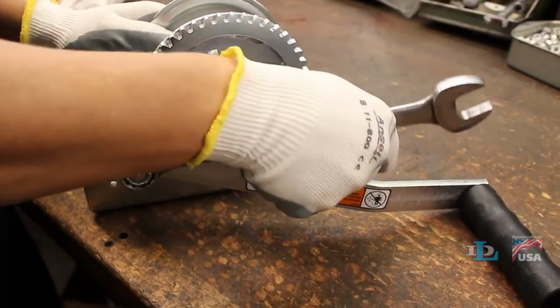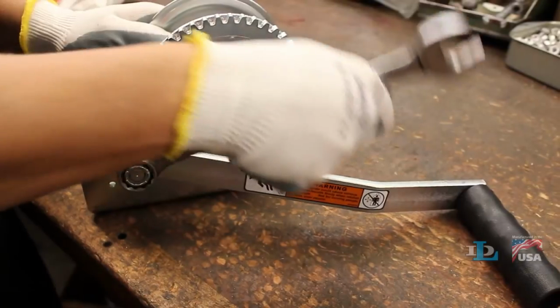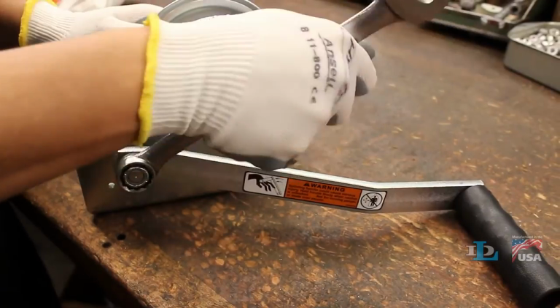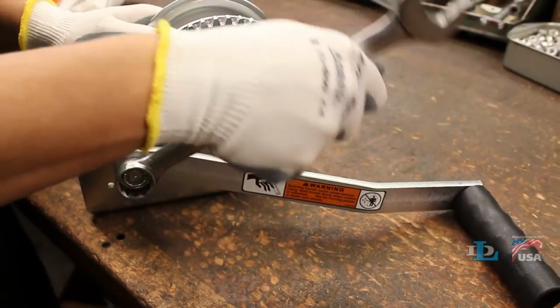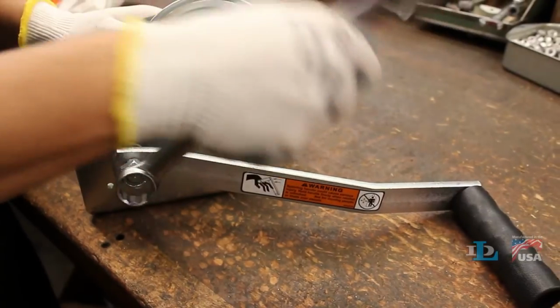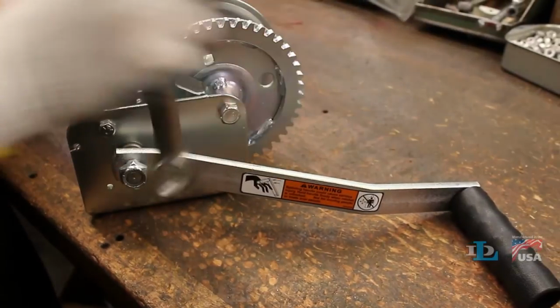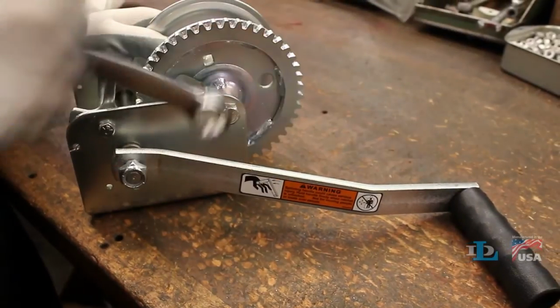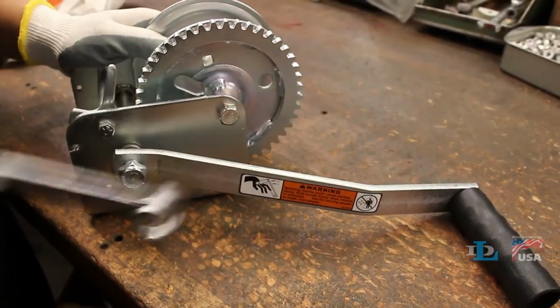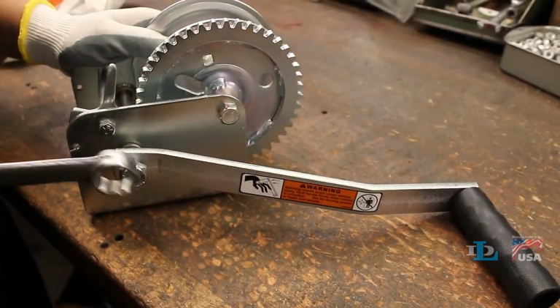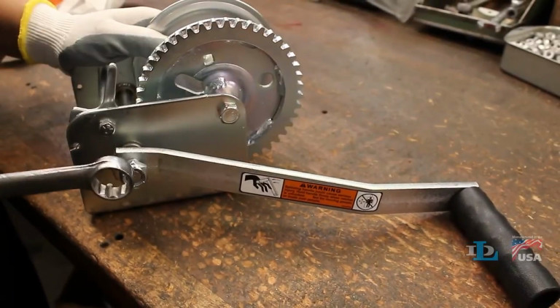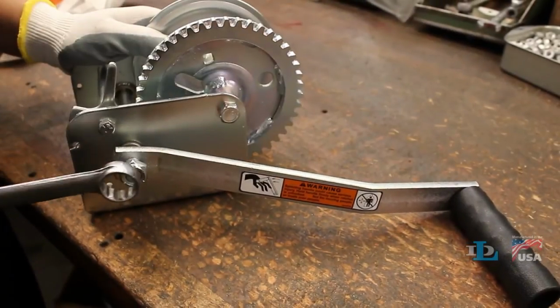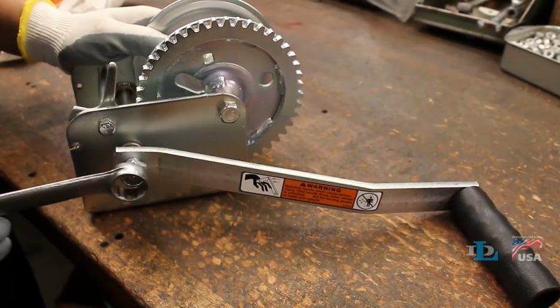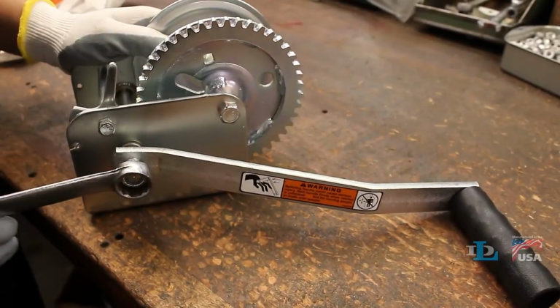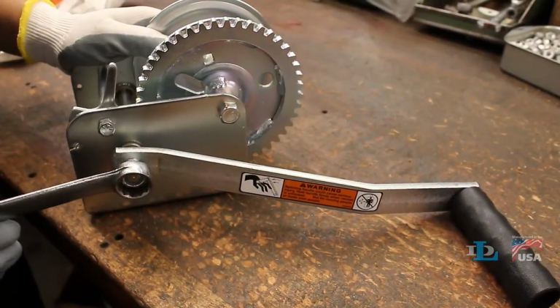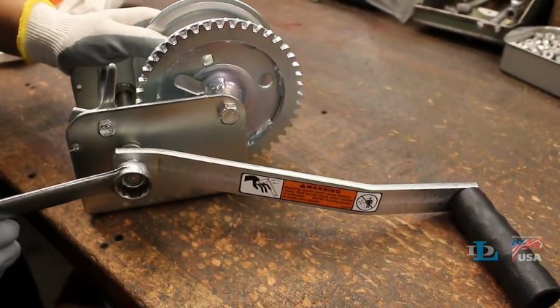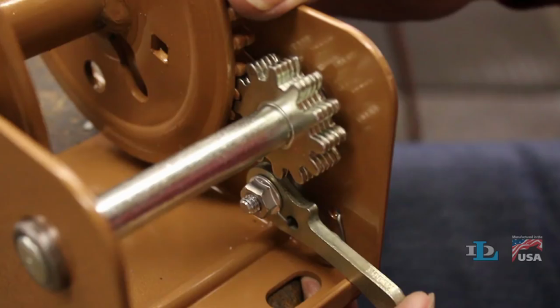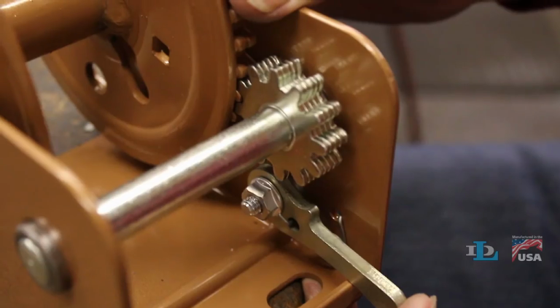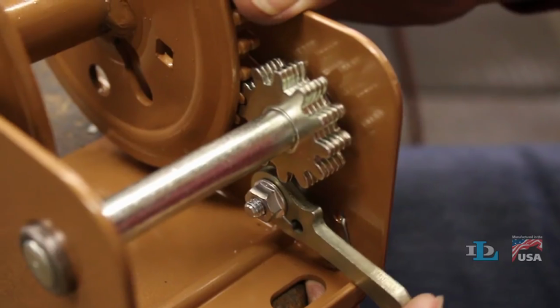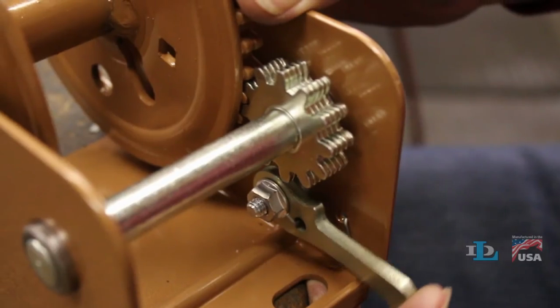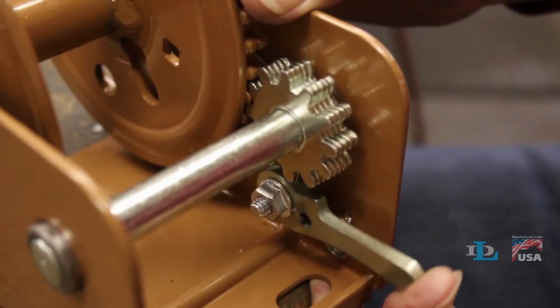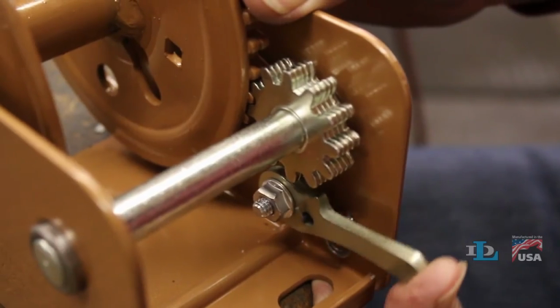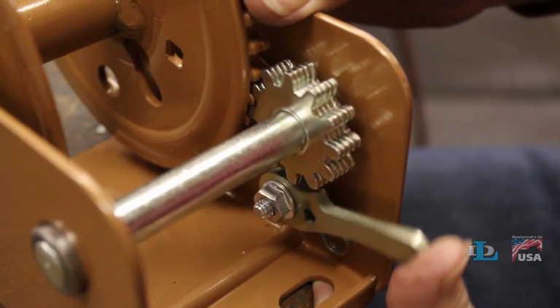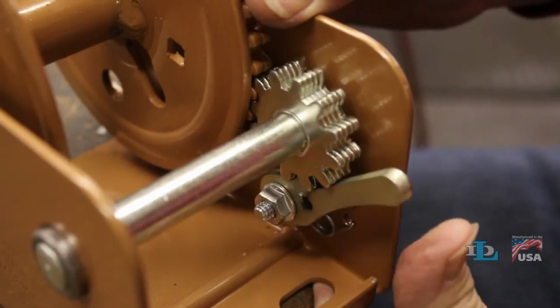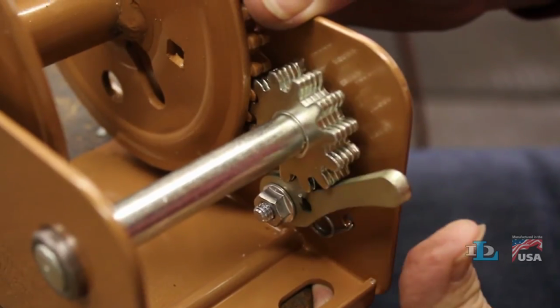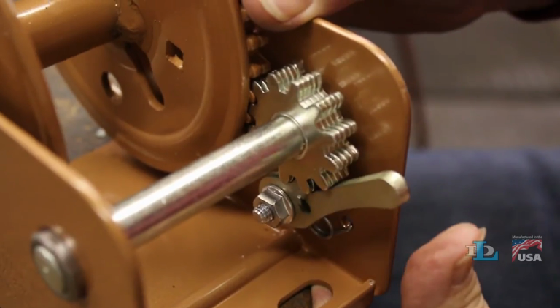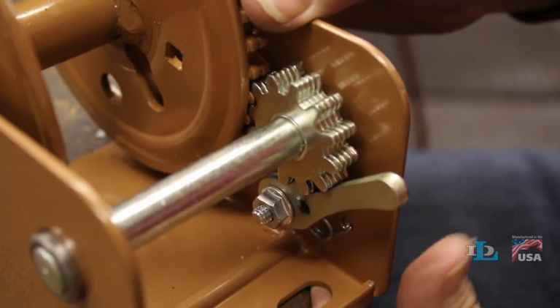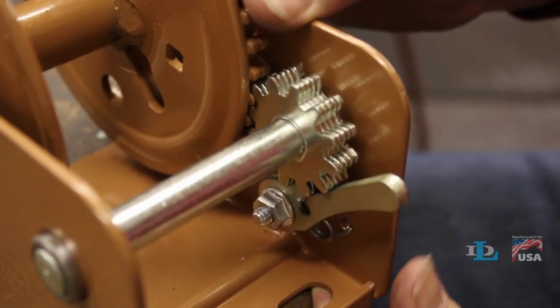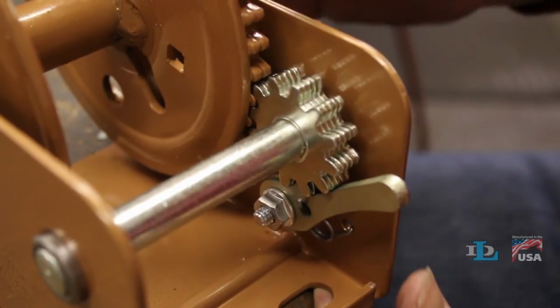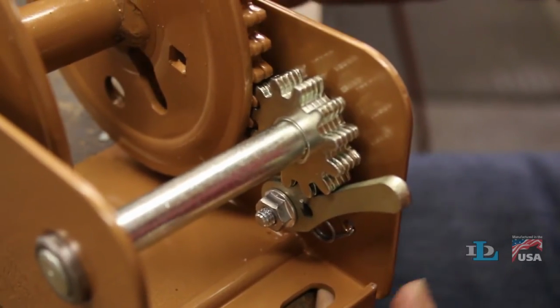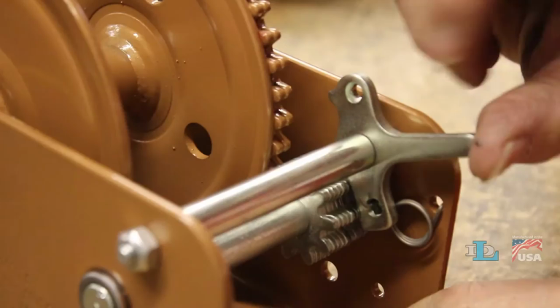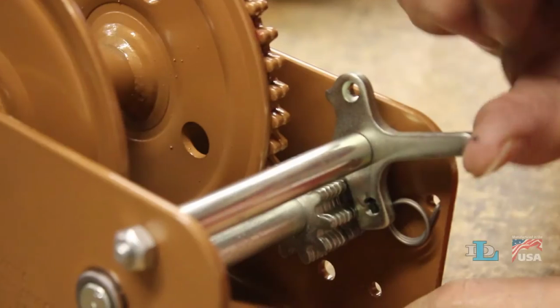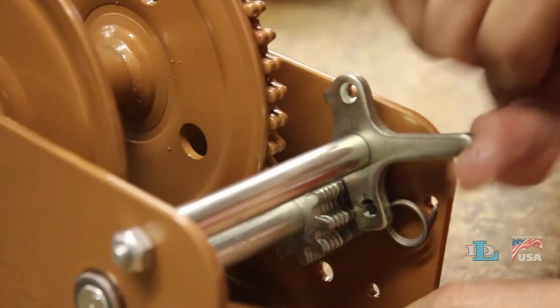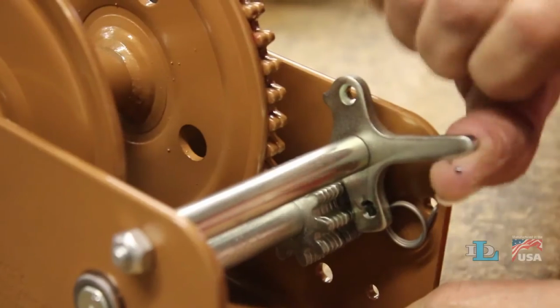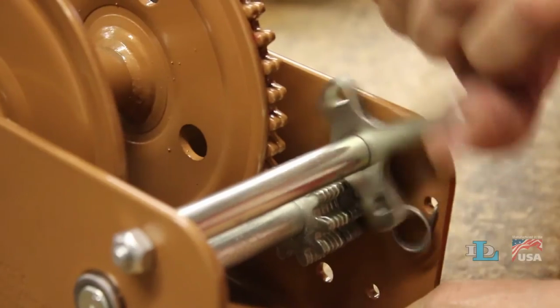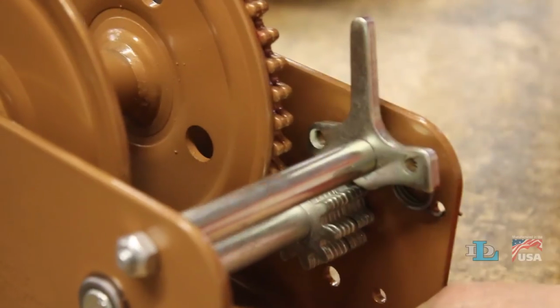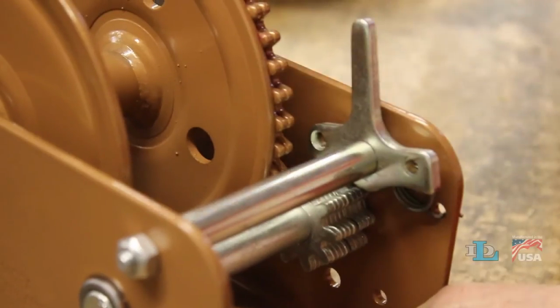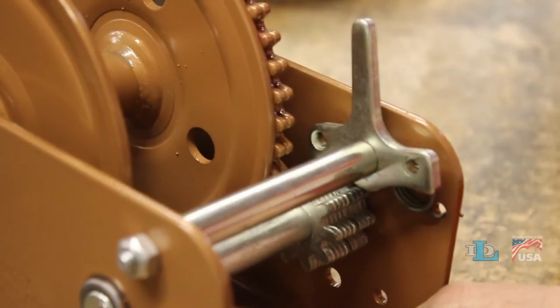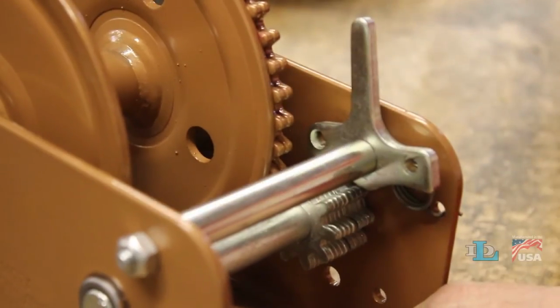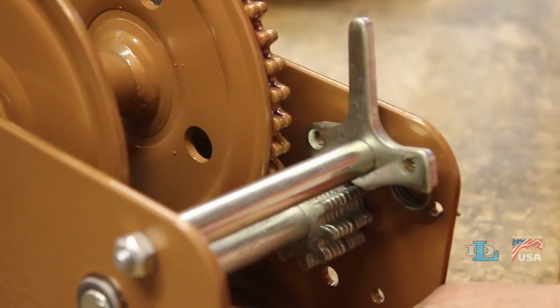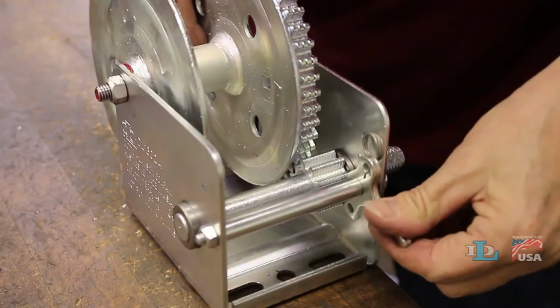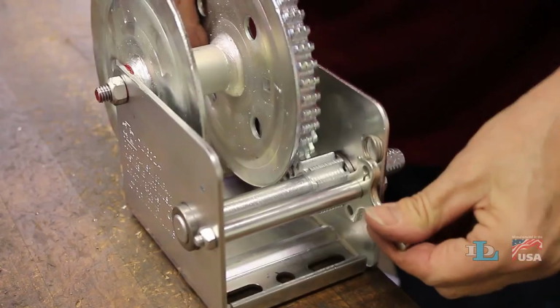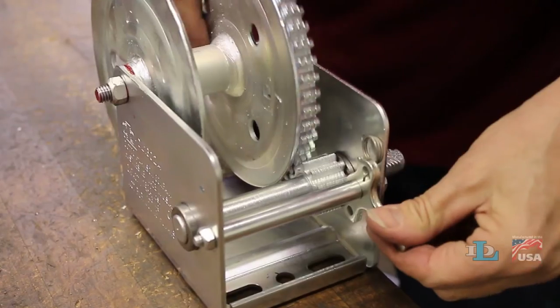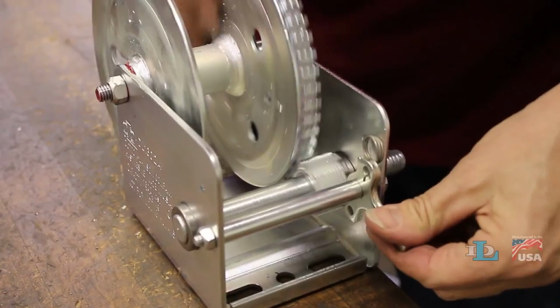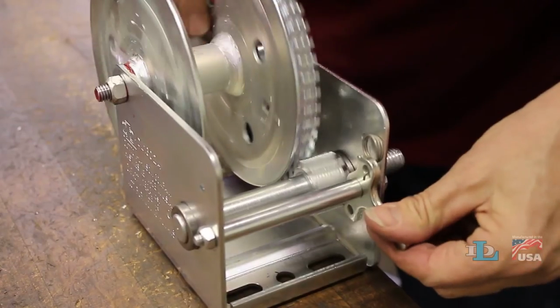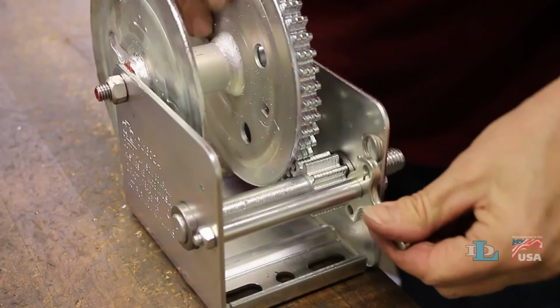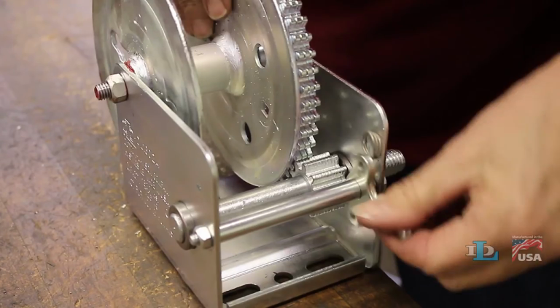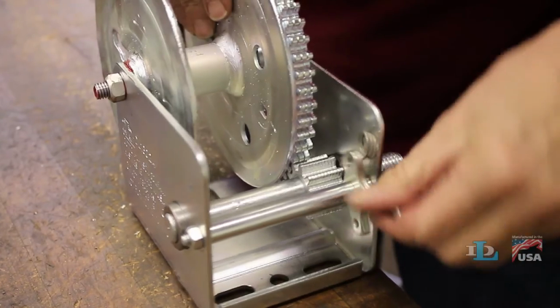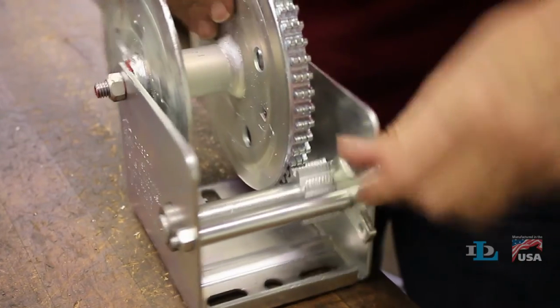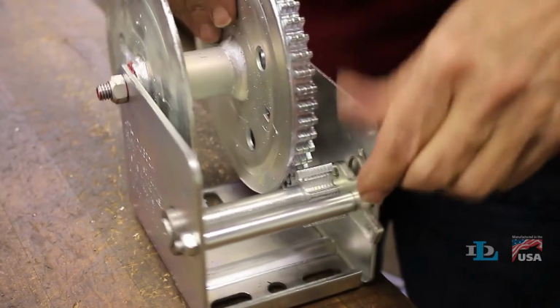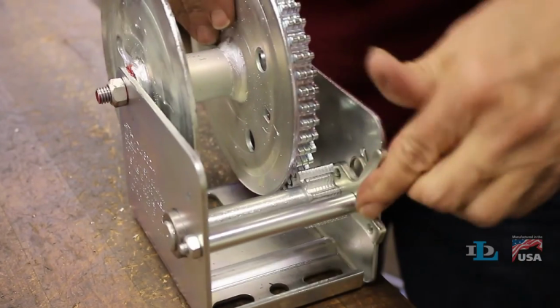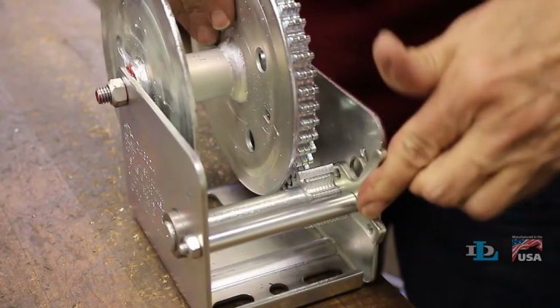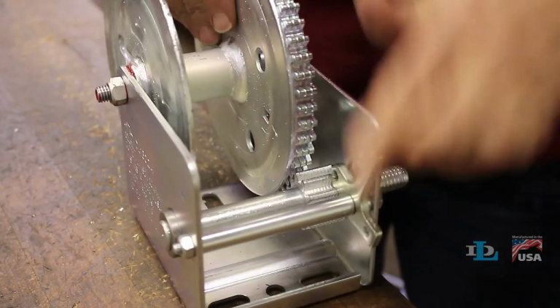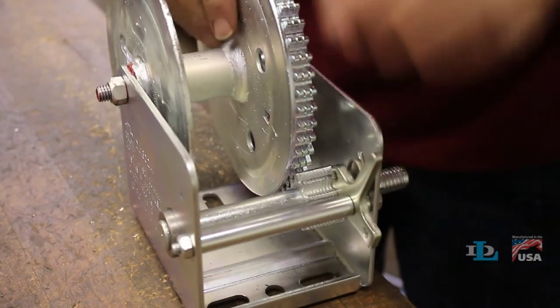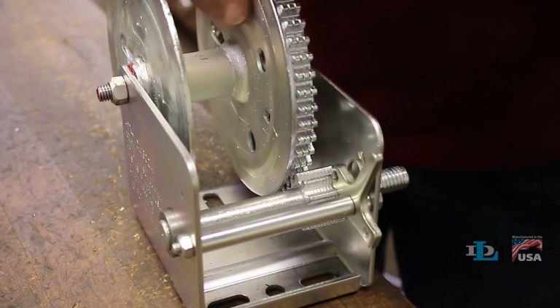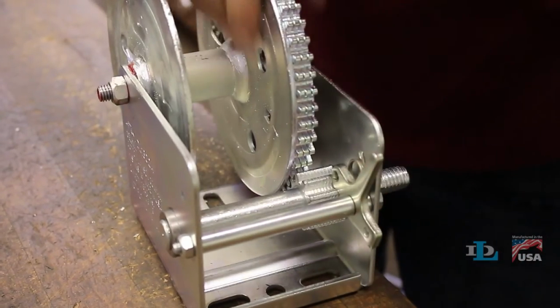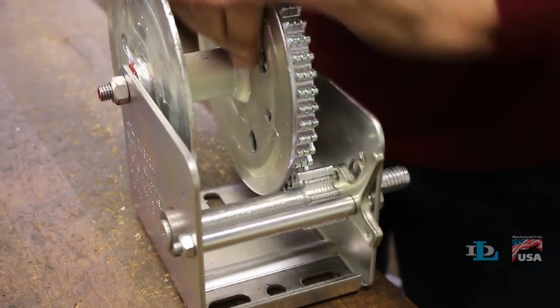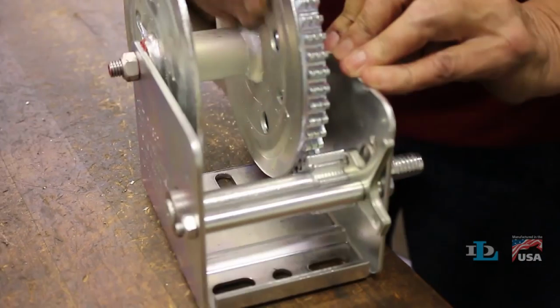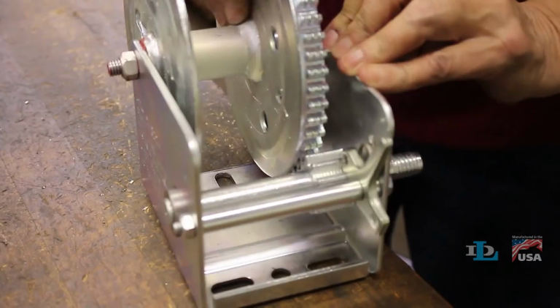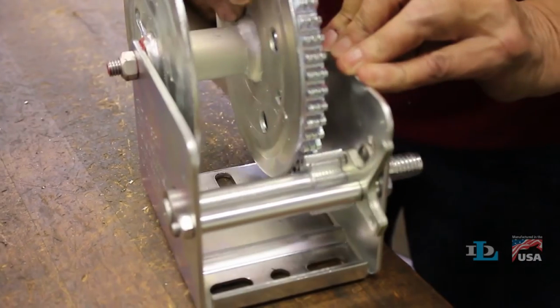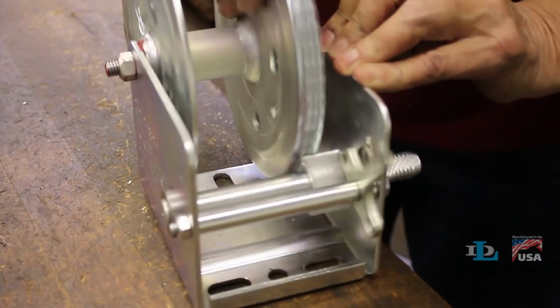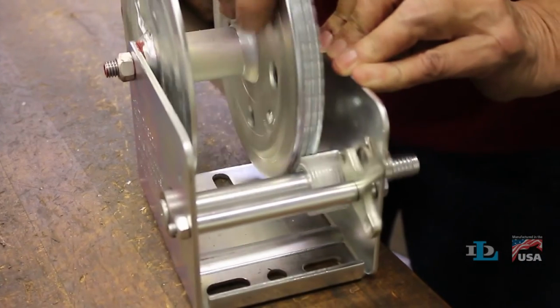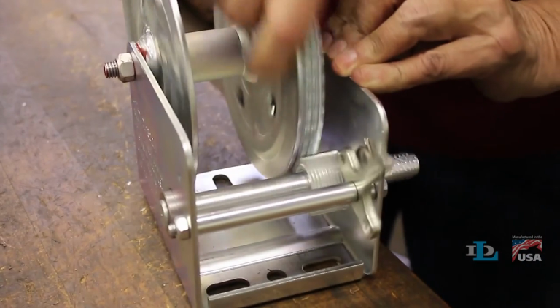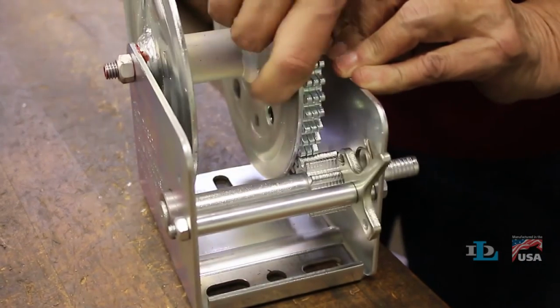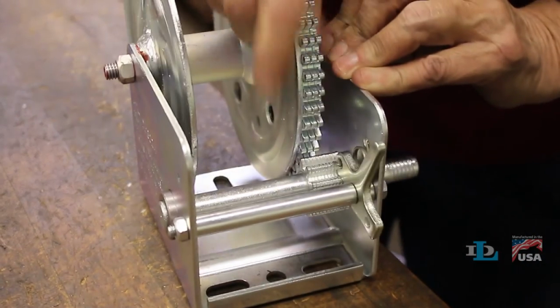Last of all, similar to what you see here, confirm that the ratchet pawl is engaging the gear teeth and working properly.